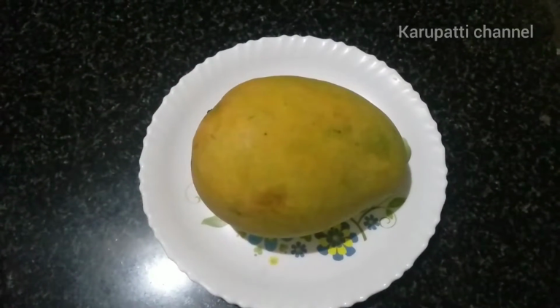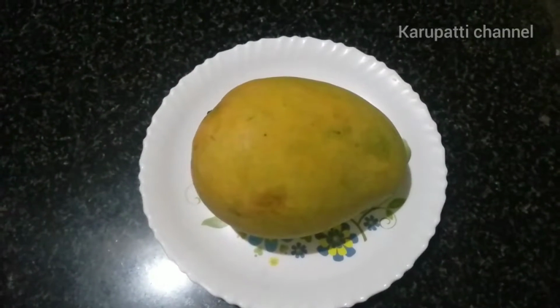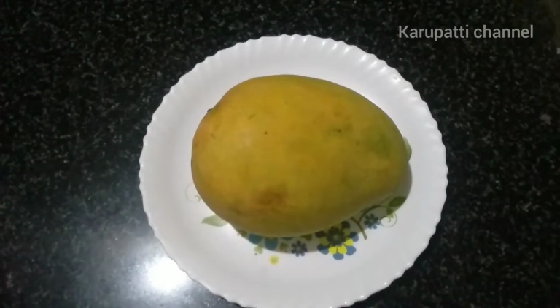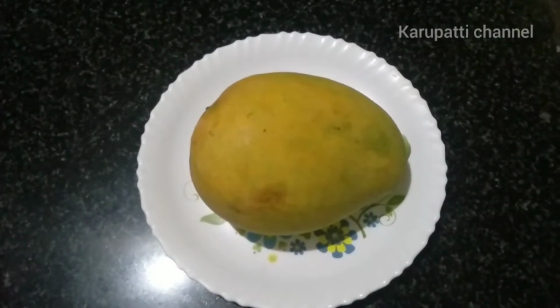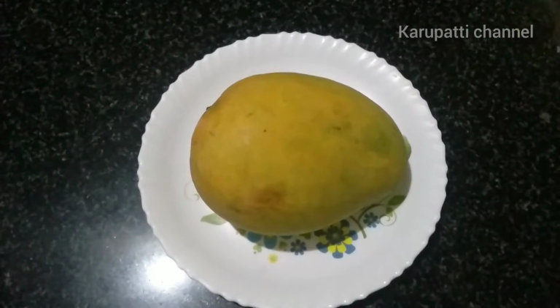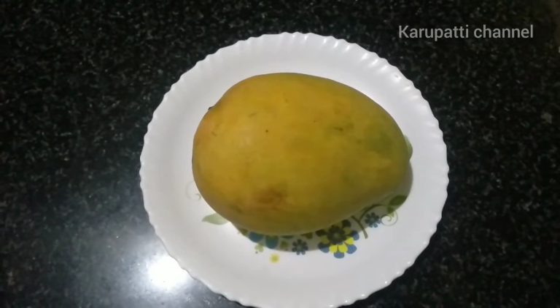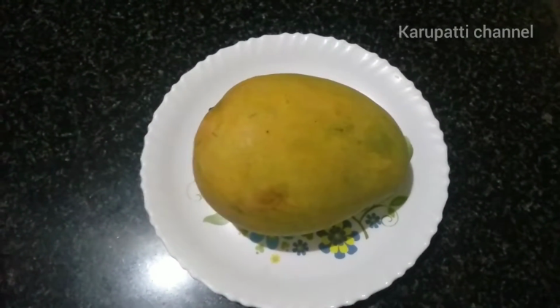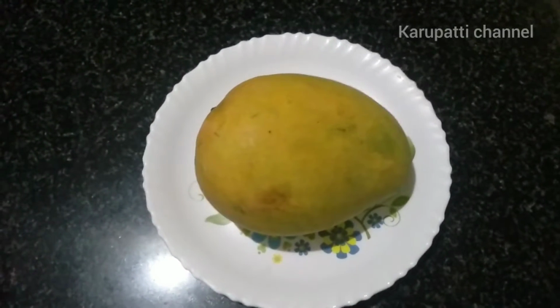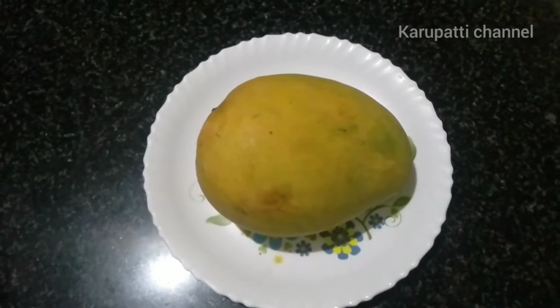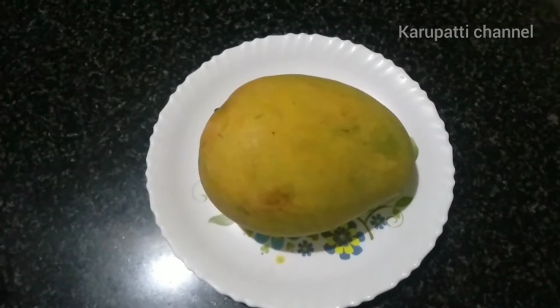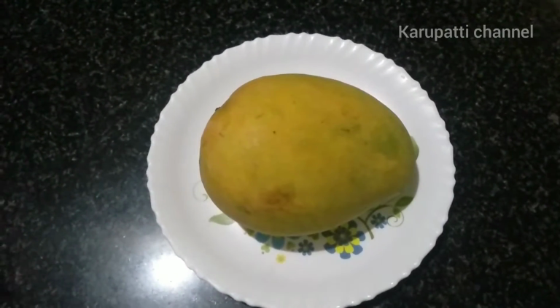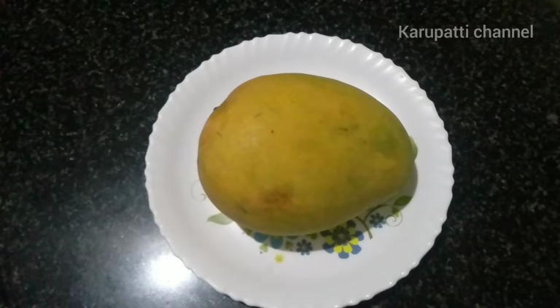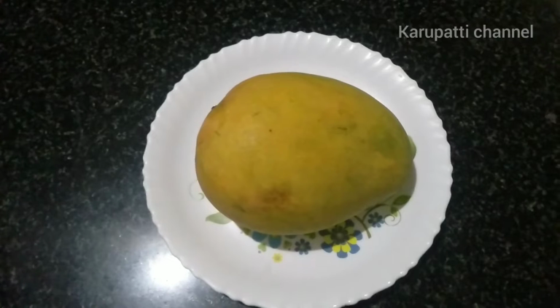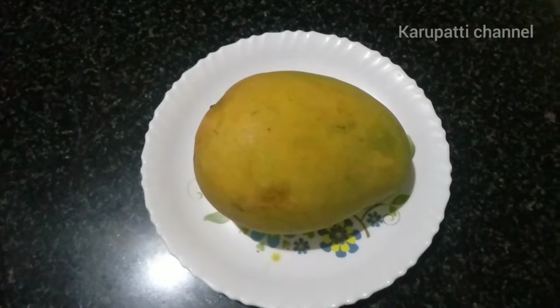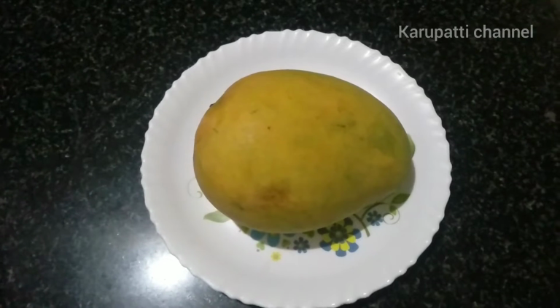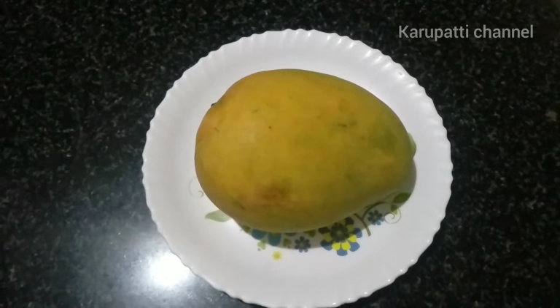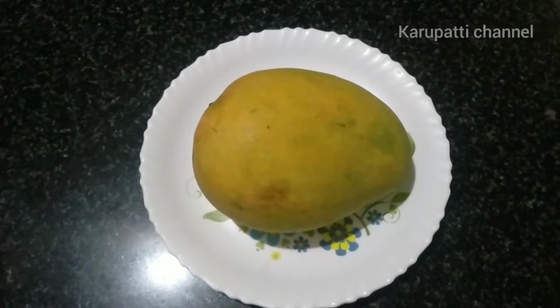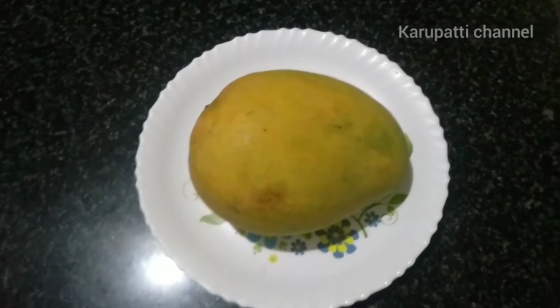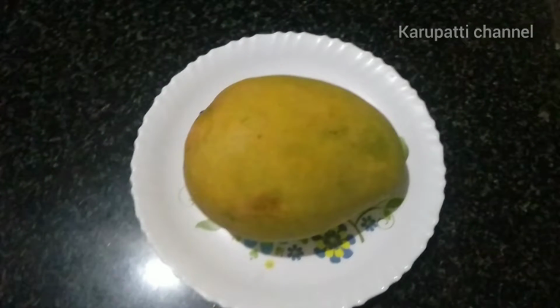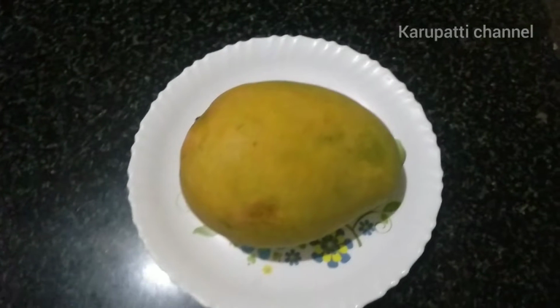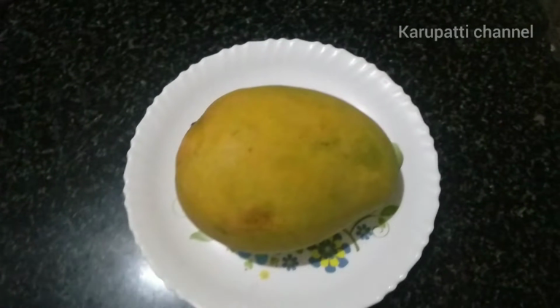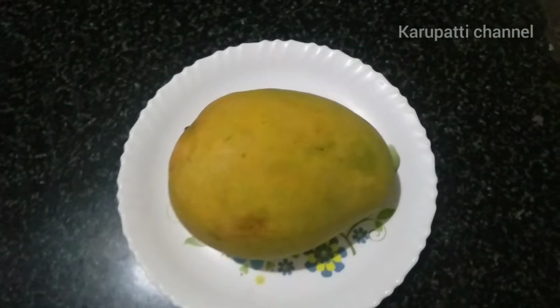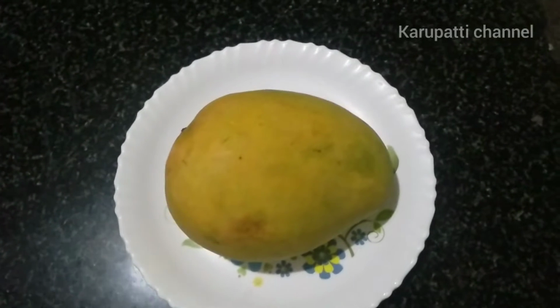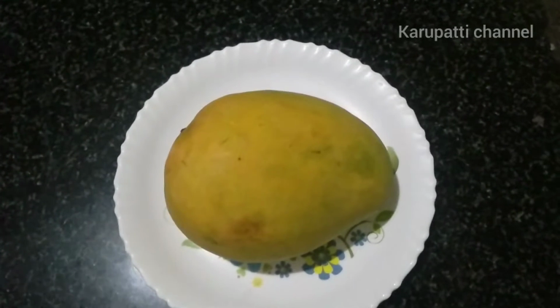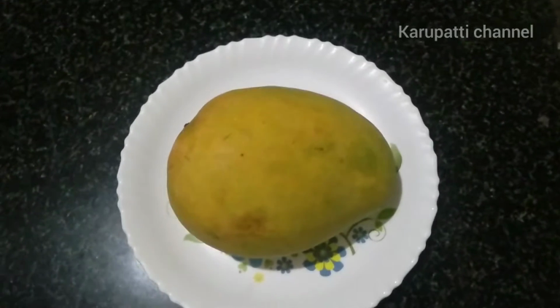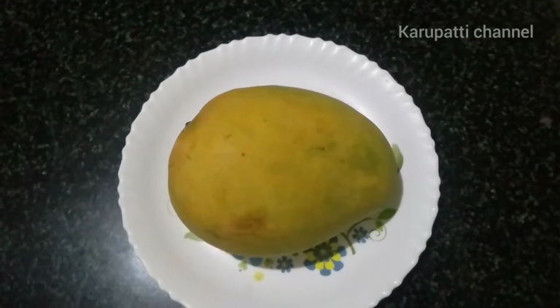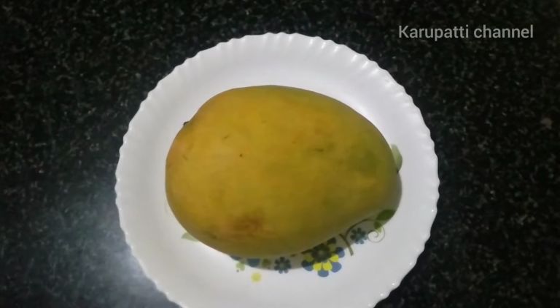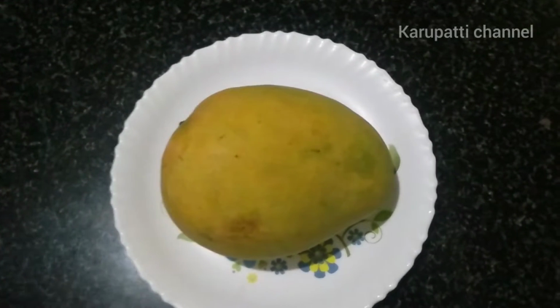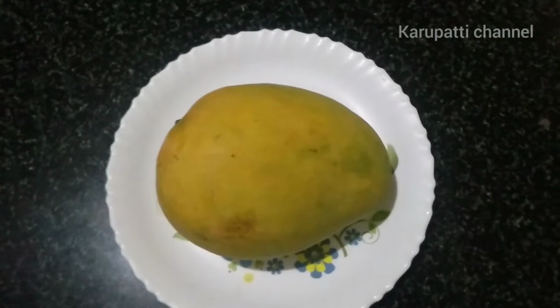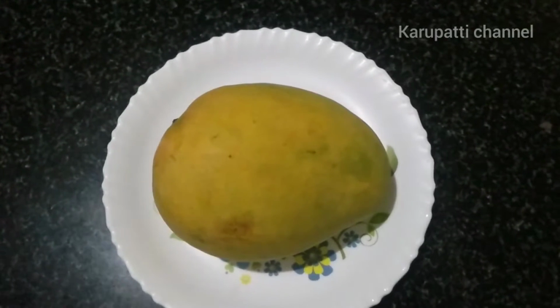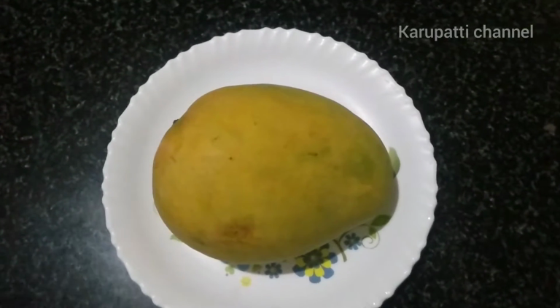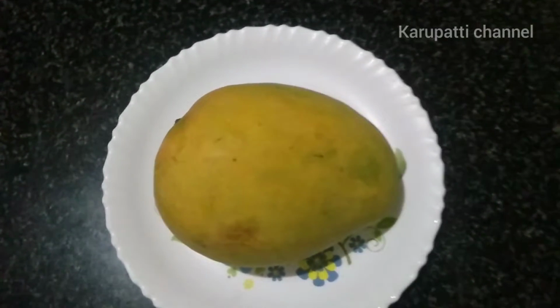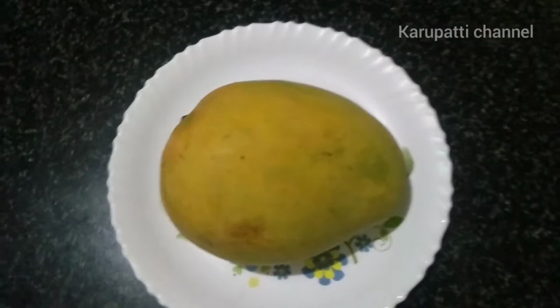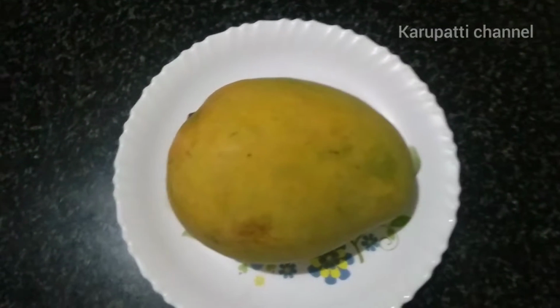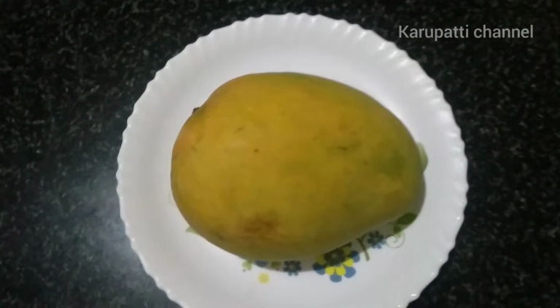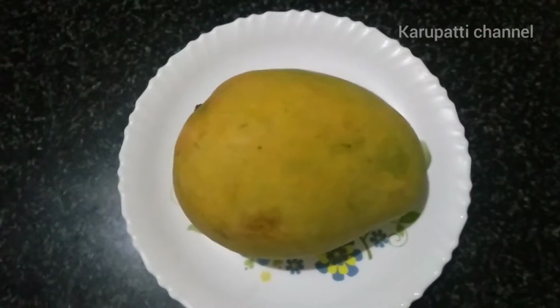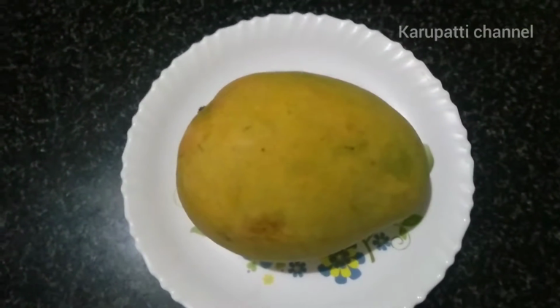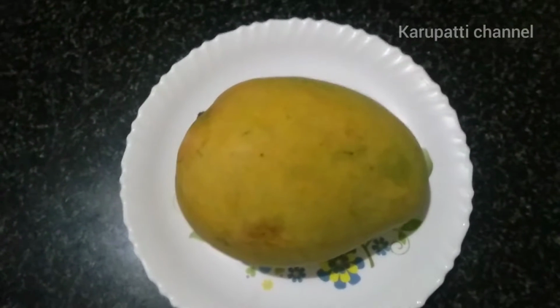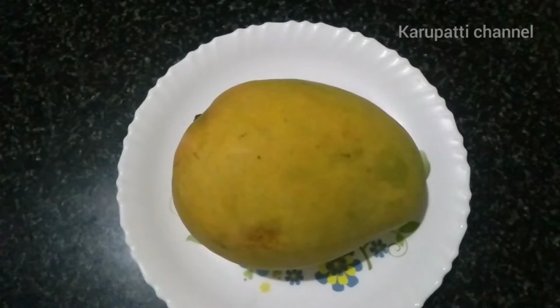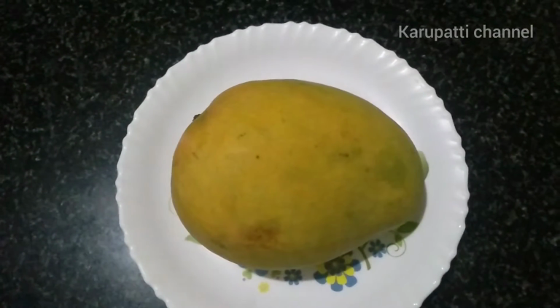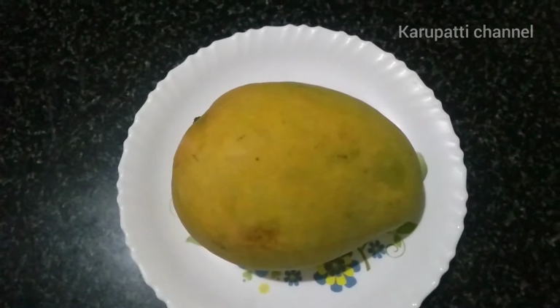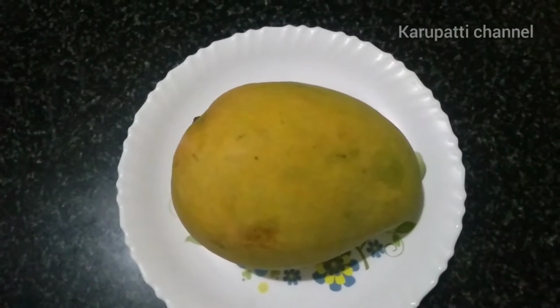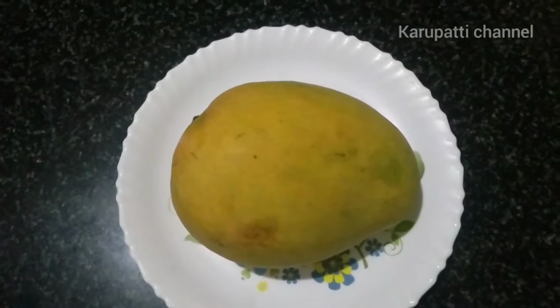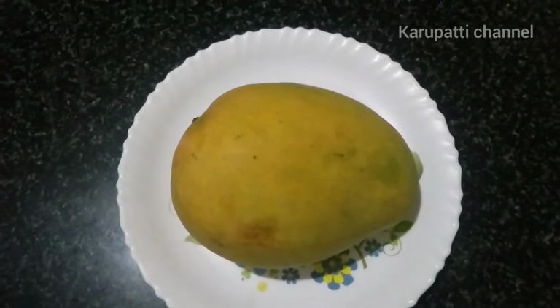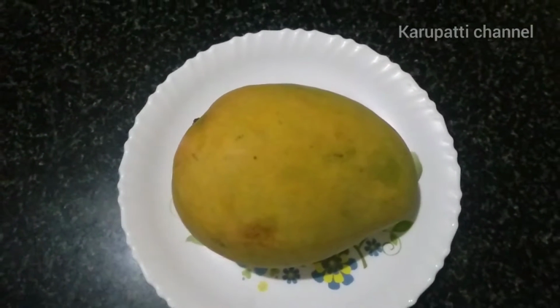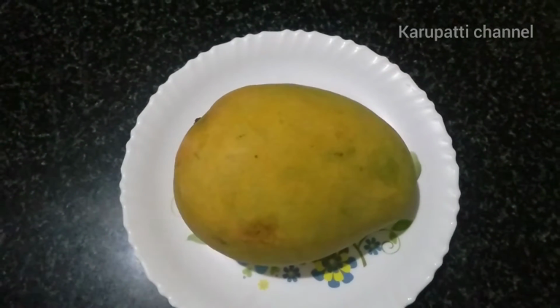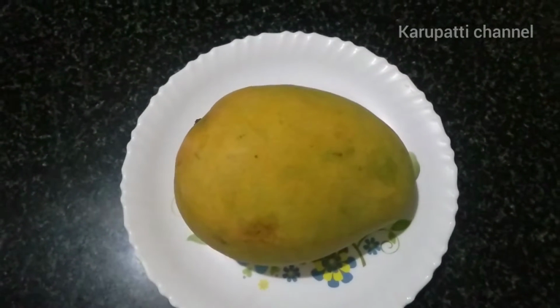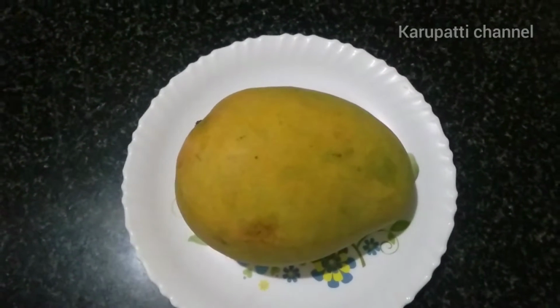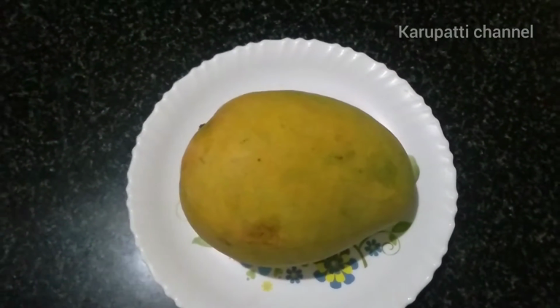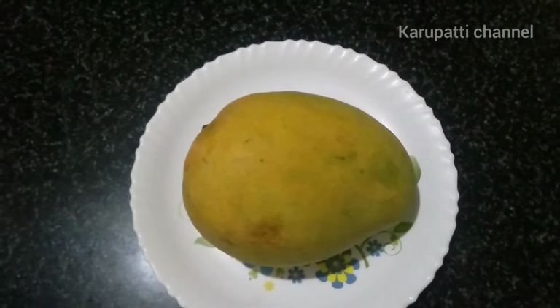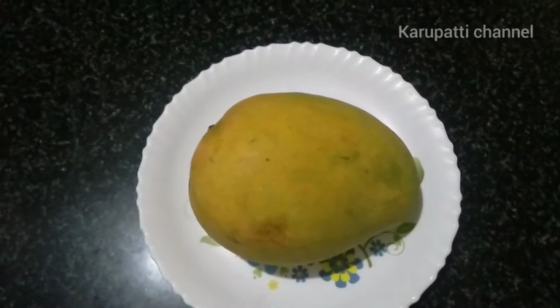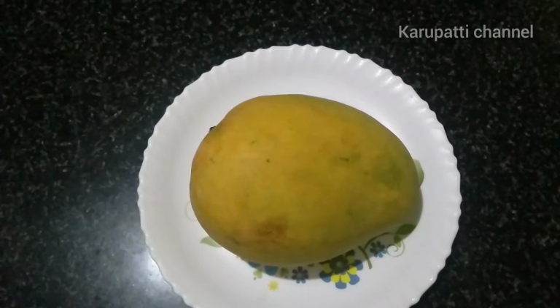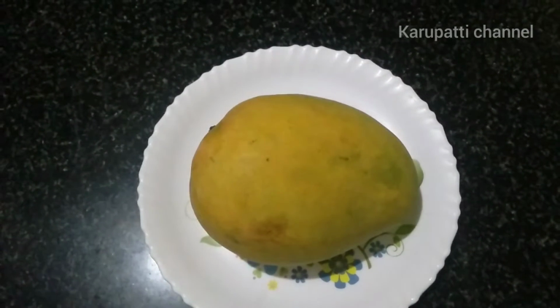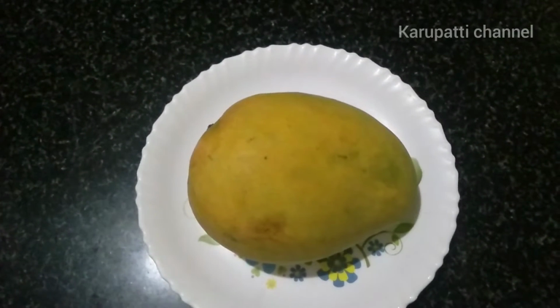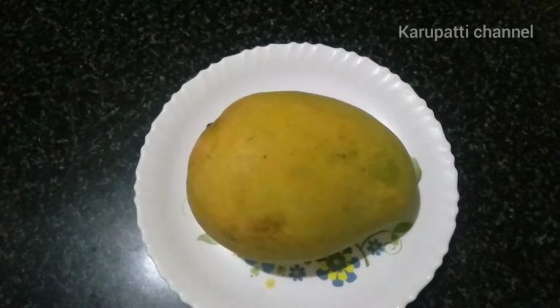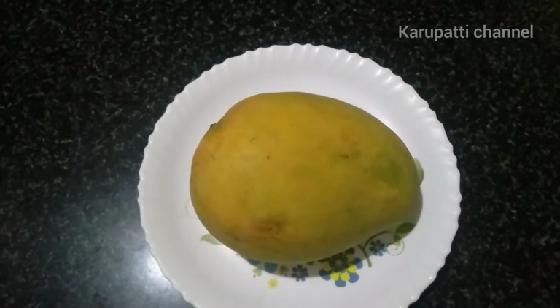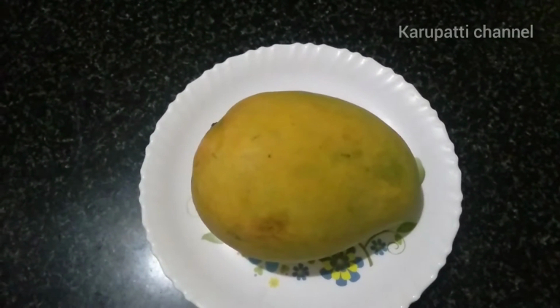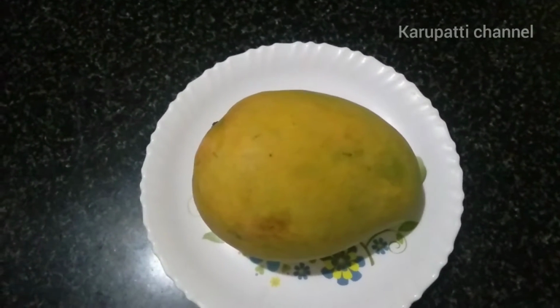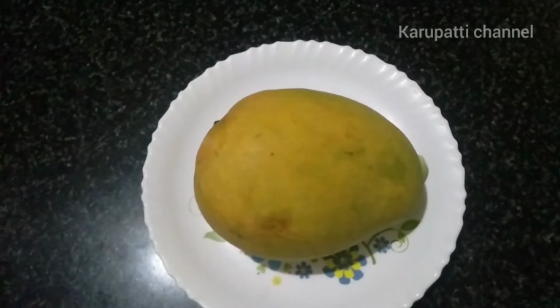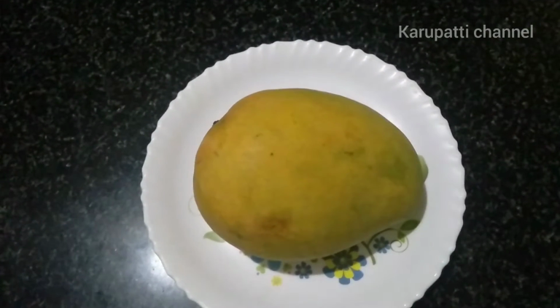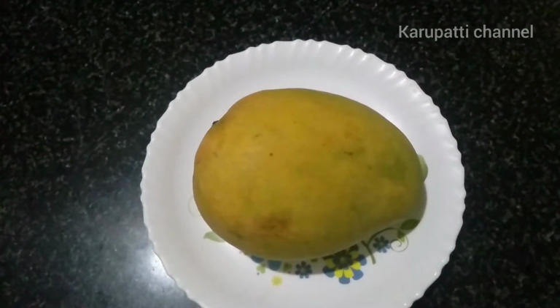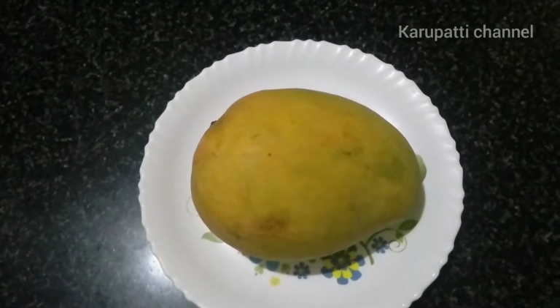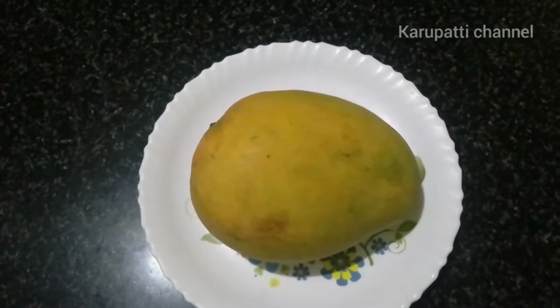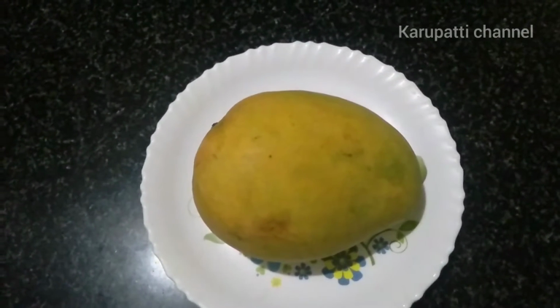We are going to cook the mango. We are ready to cook the mango.